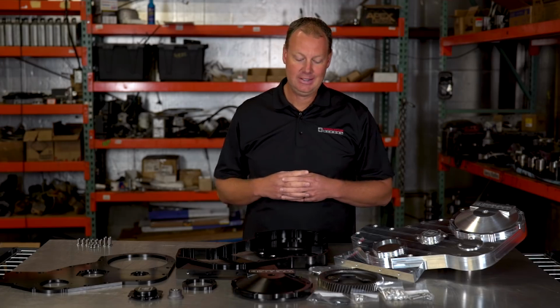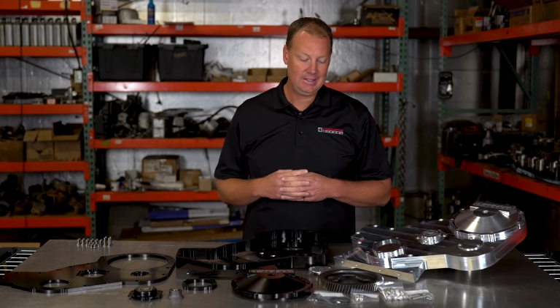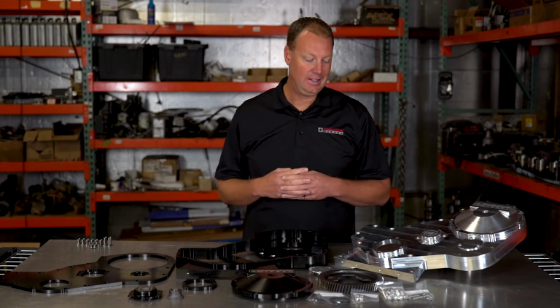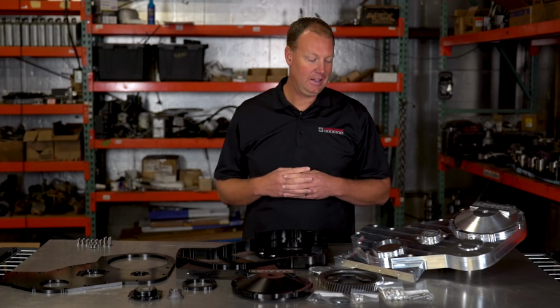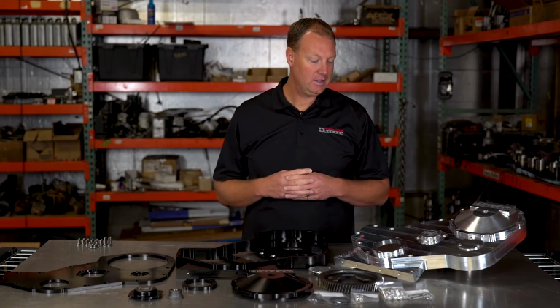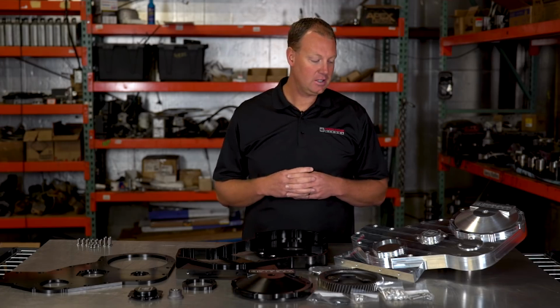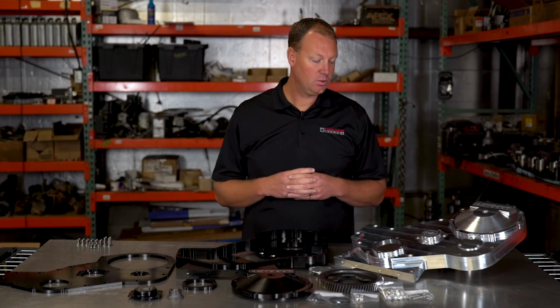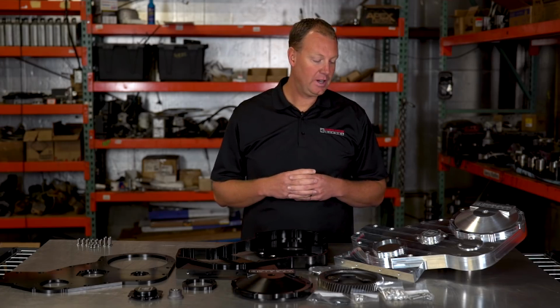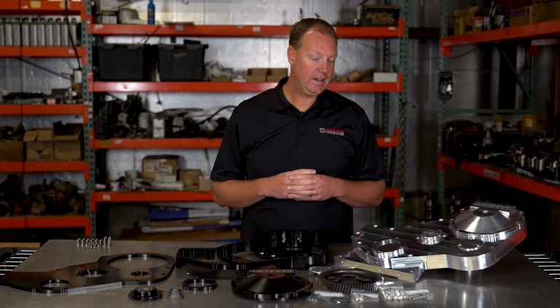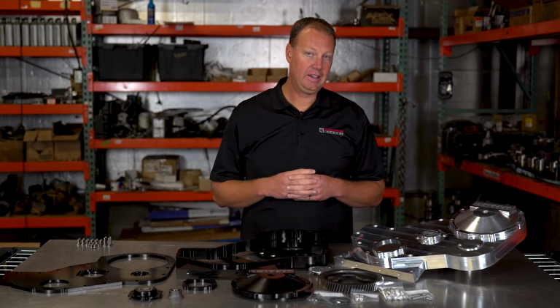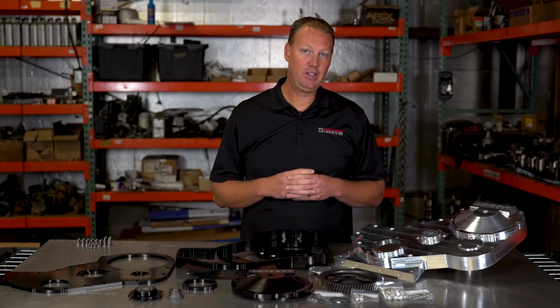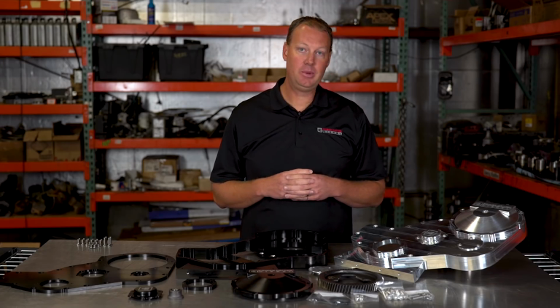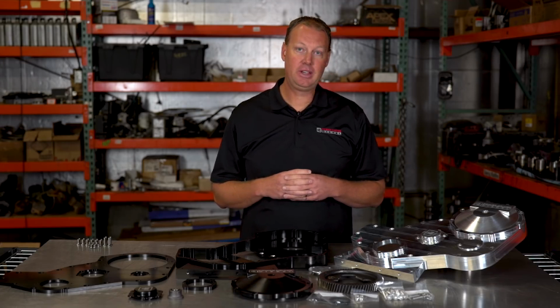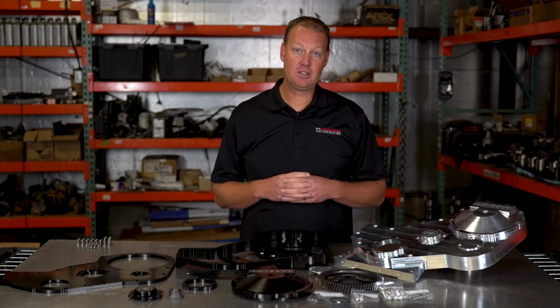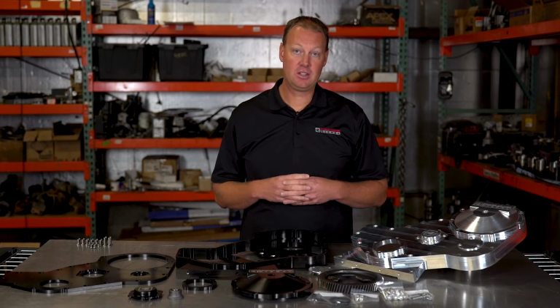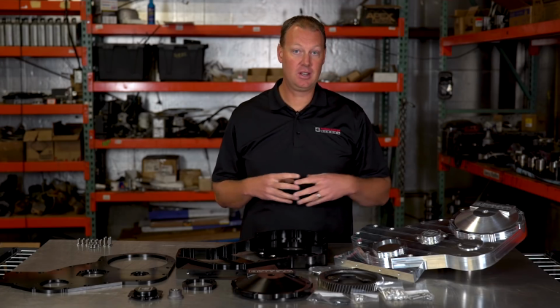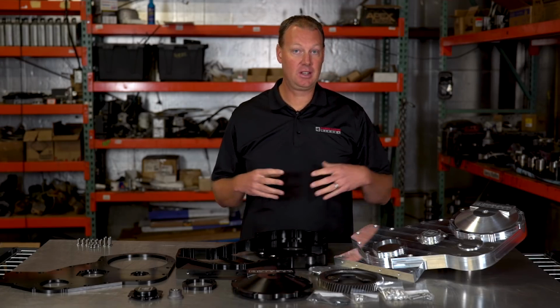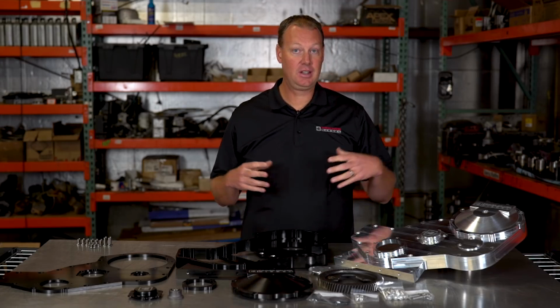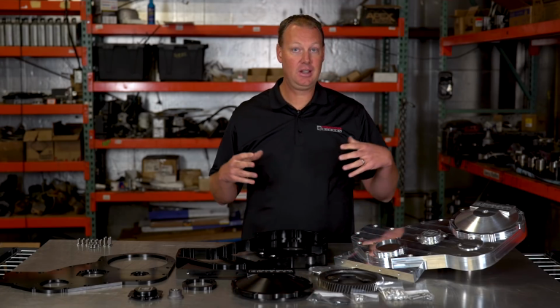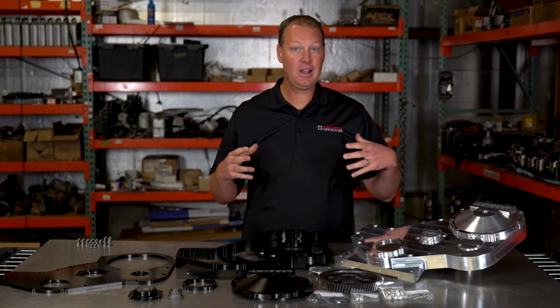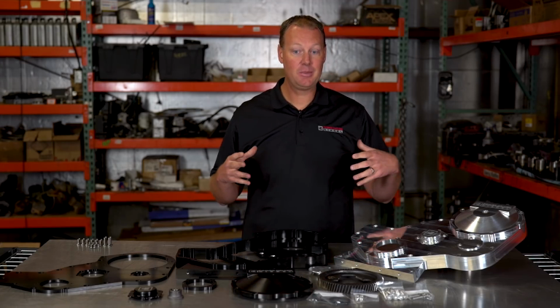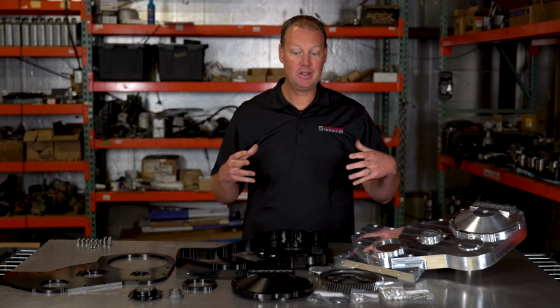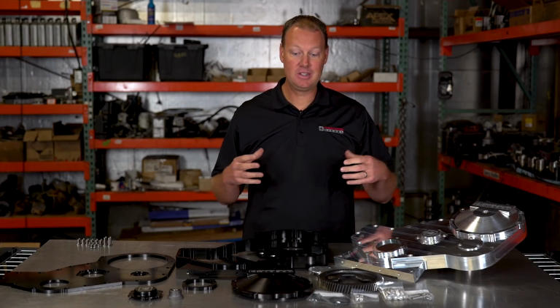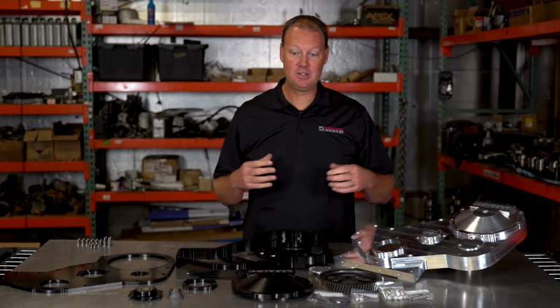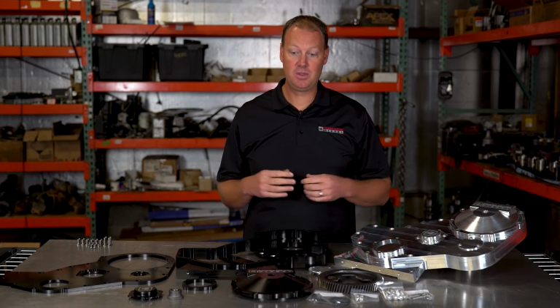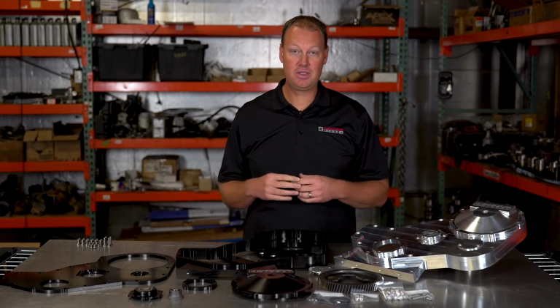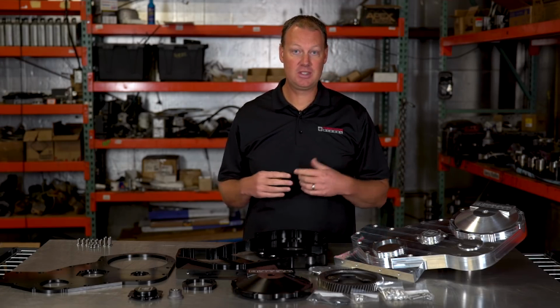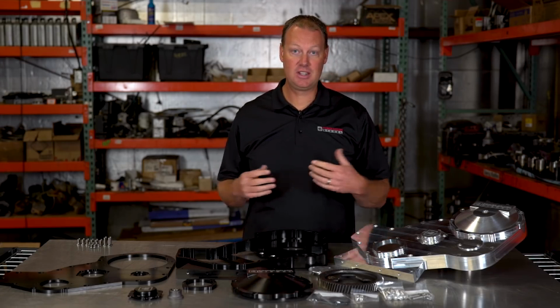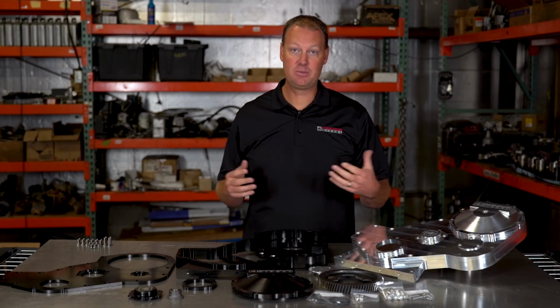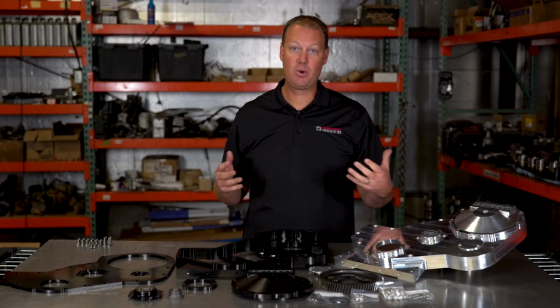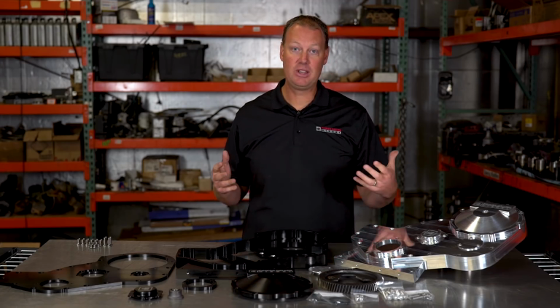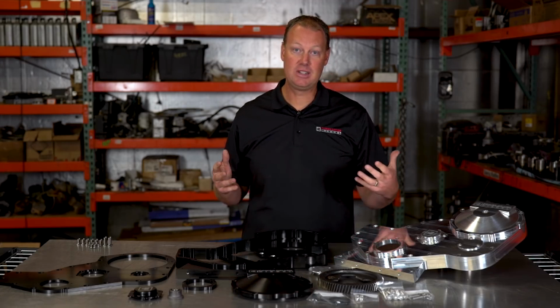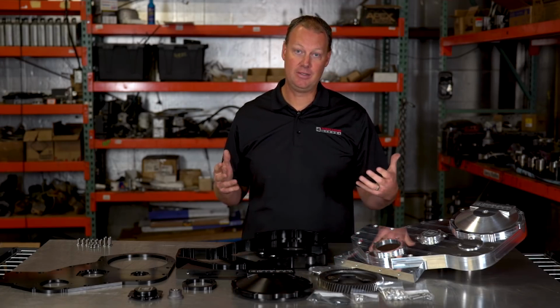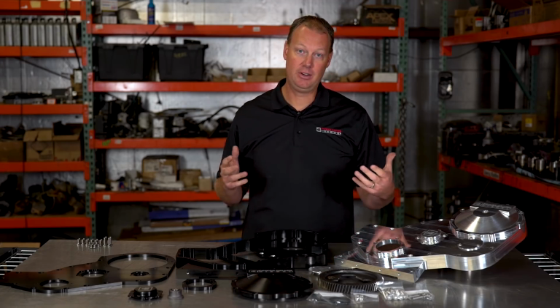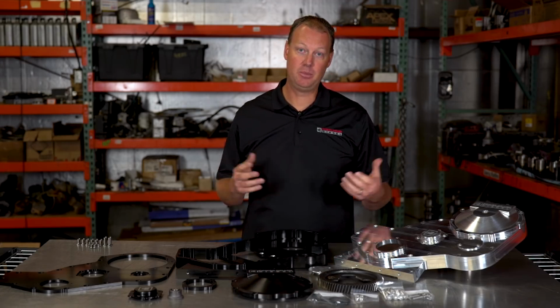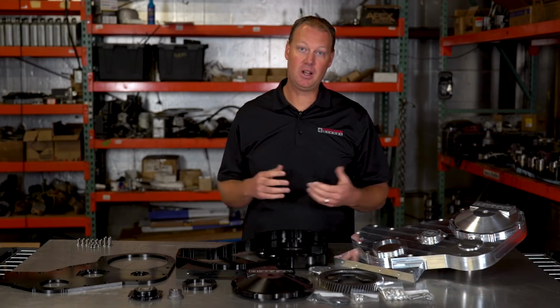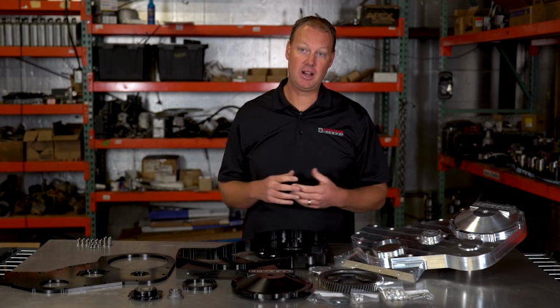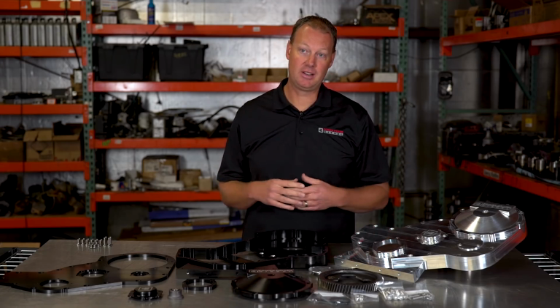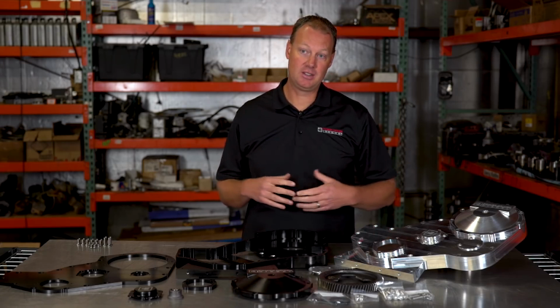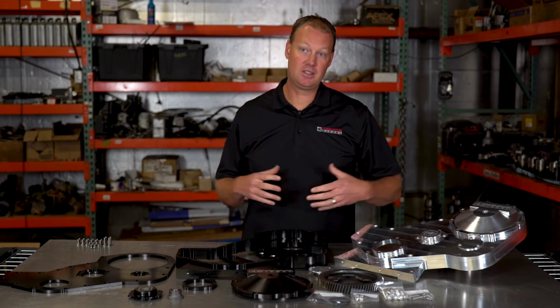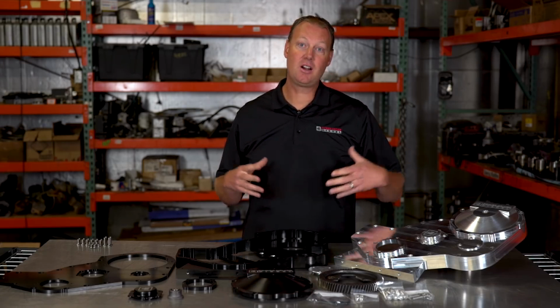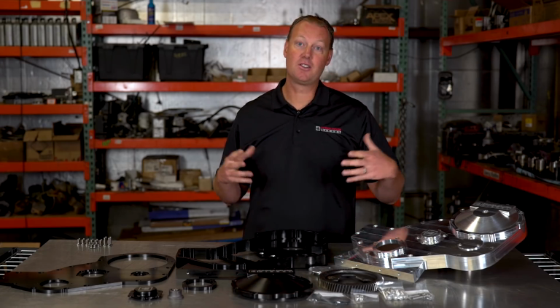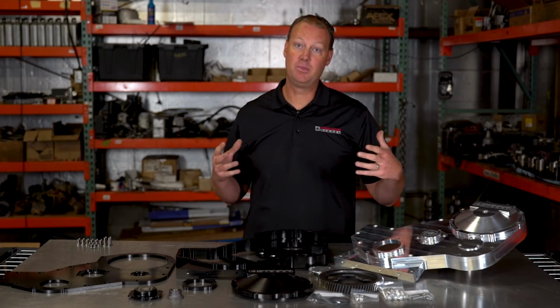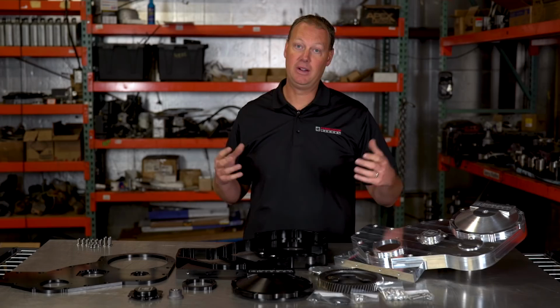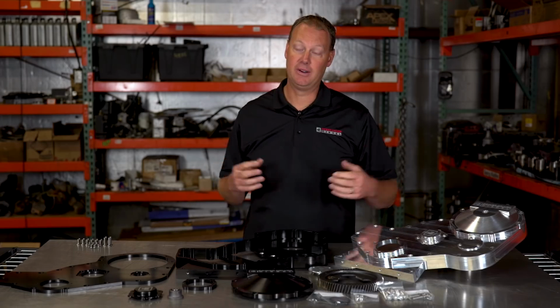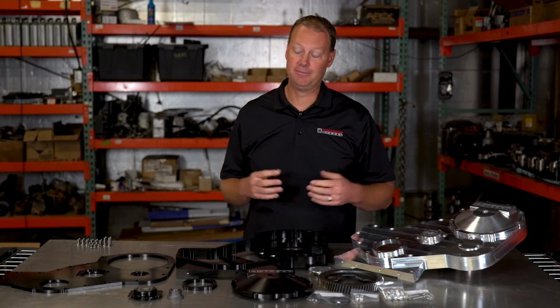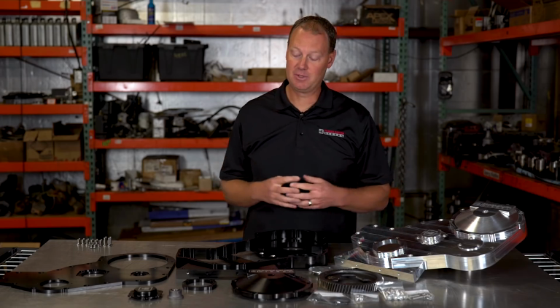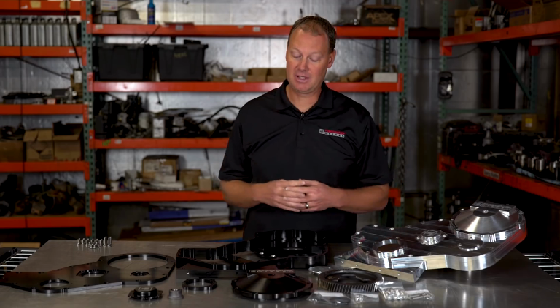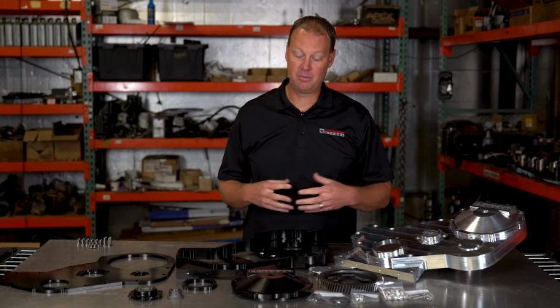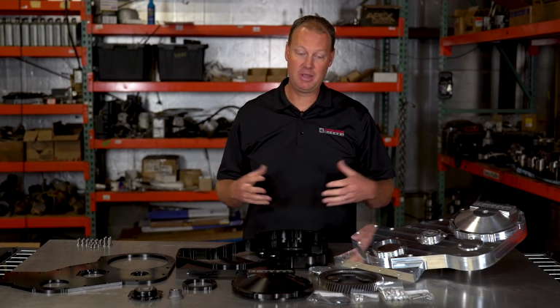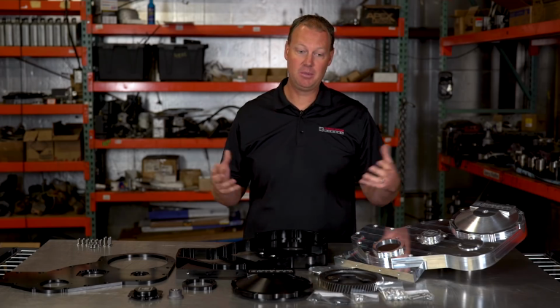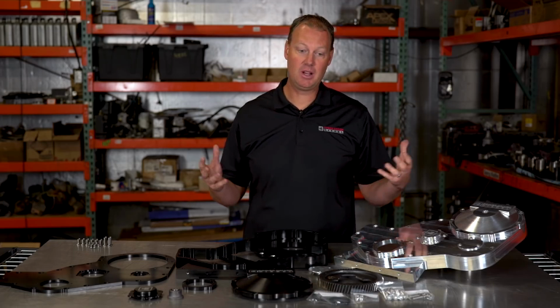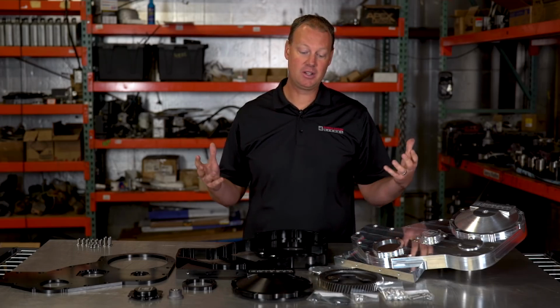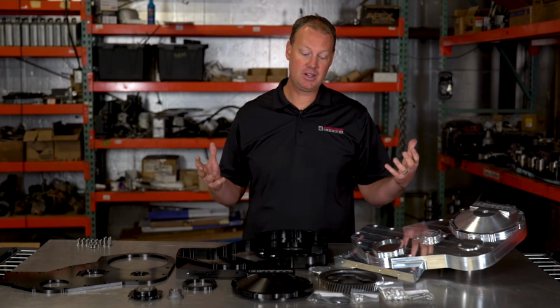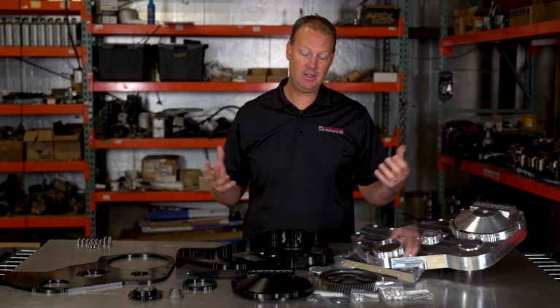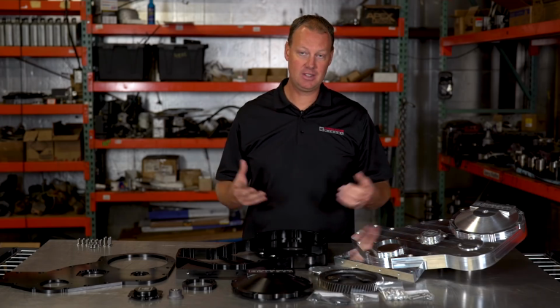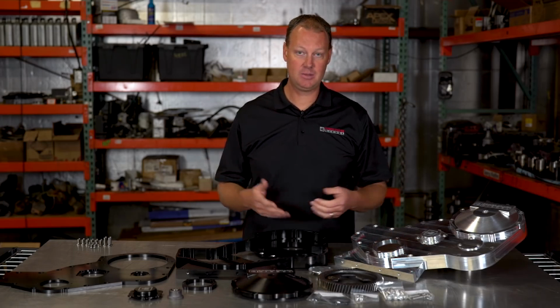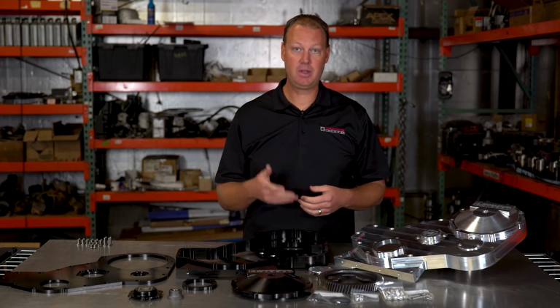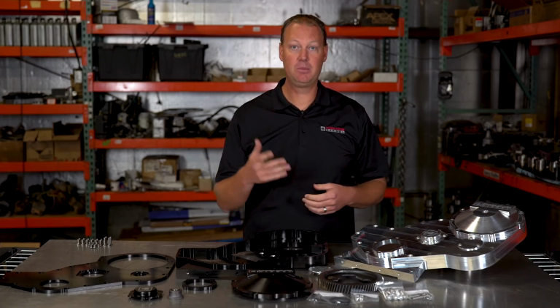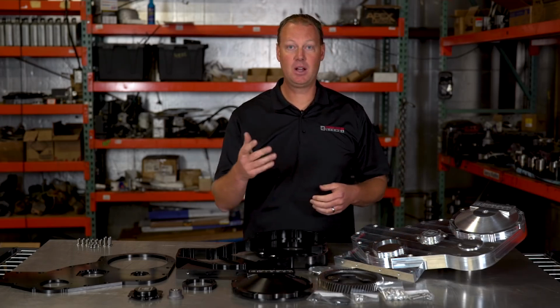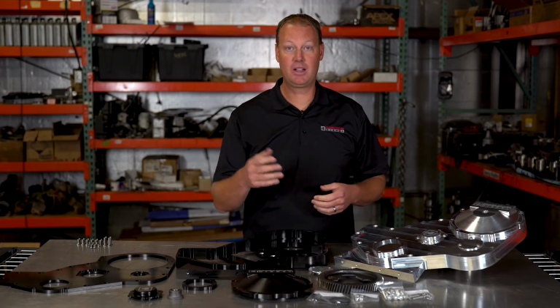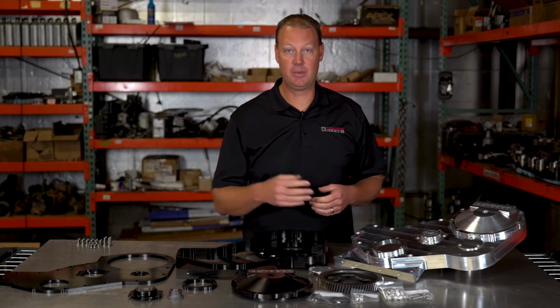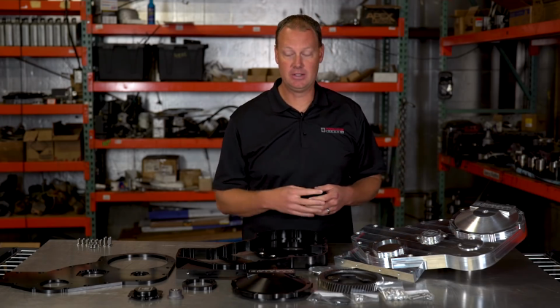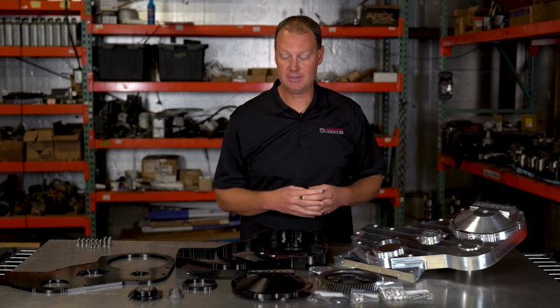The easiest way to get cubic inches in a Cummins is with the 6.7 meter block, because it starts bigger. It's like a big block Chevy — this is a big block Cummins.